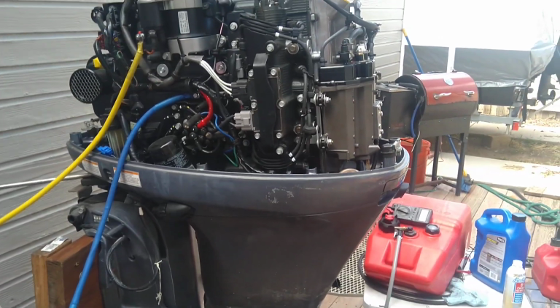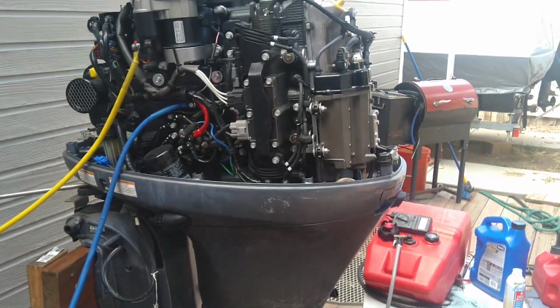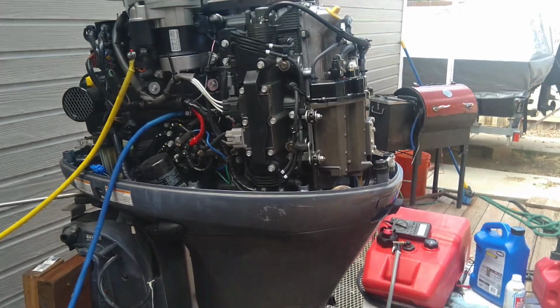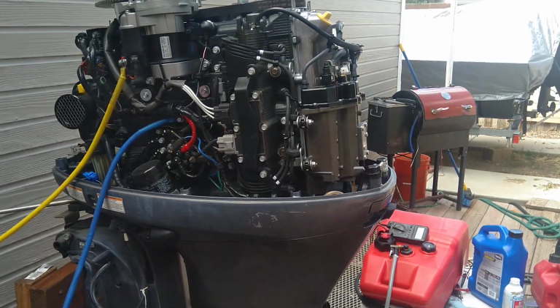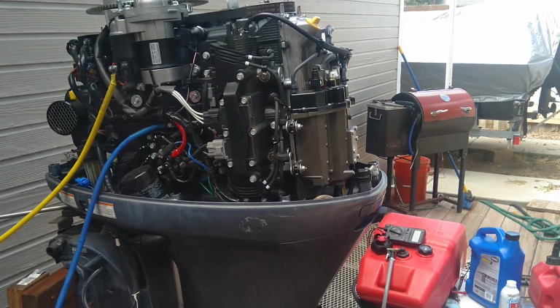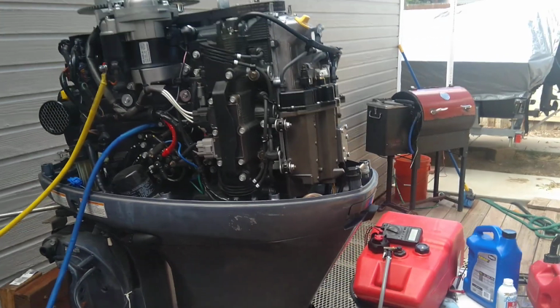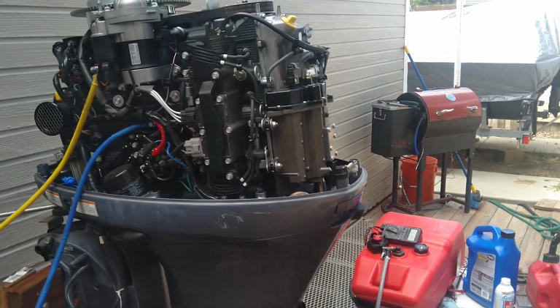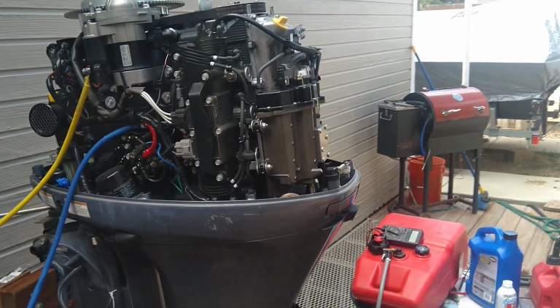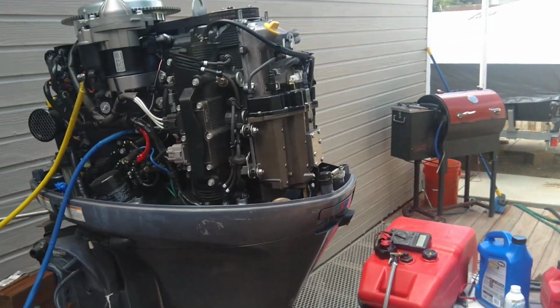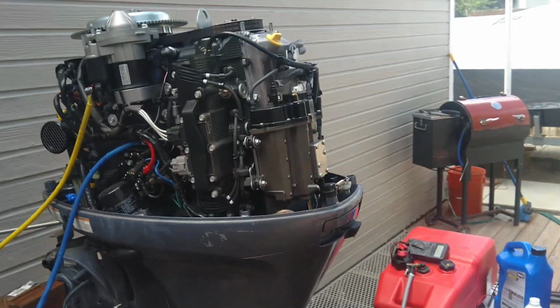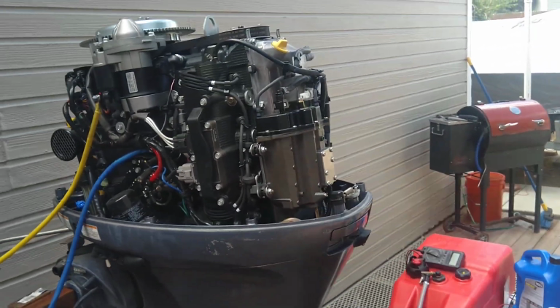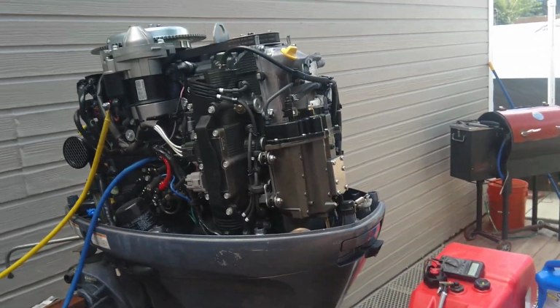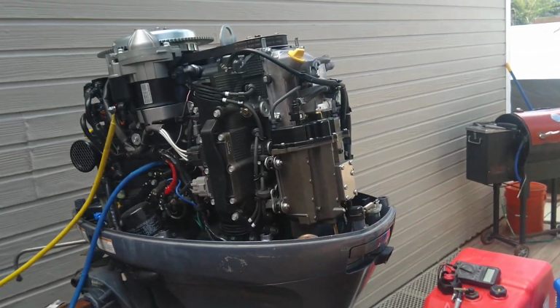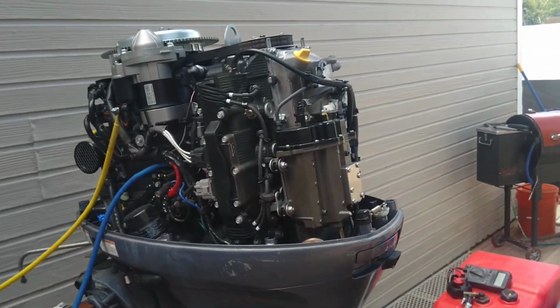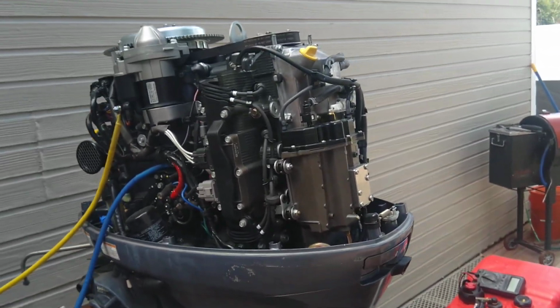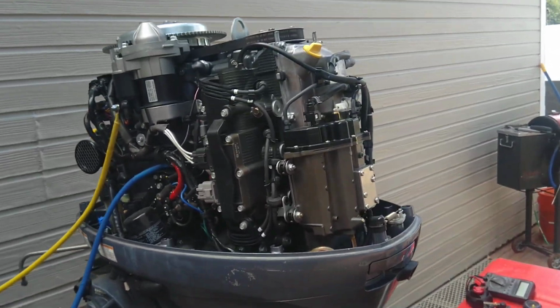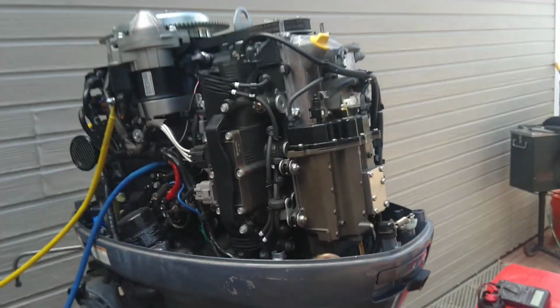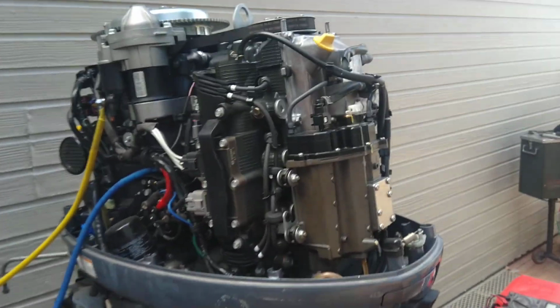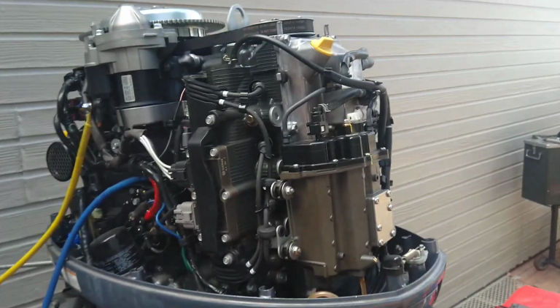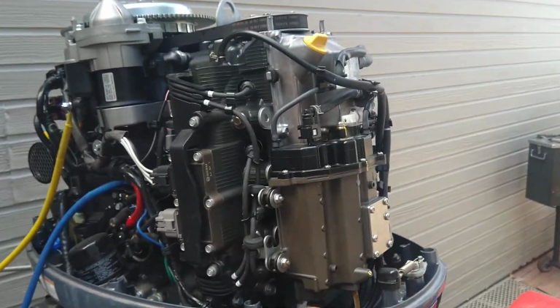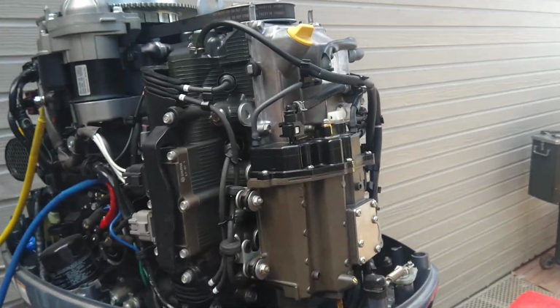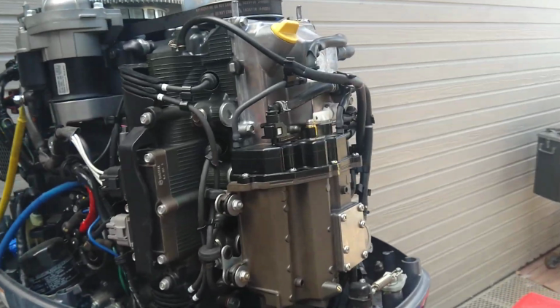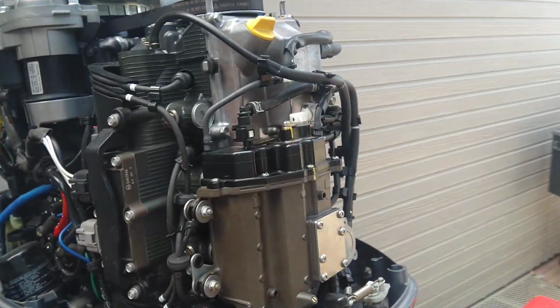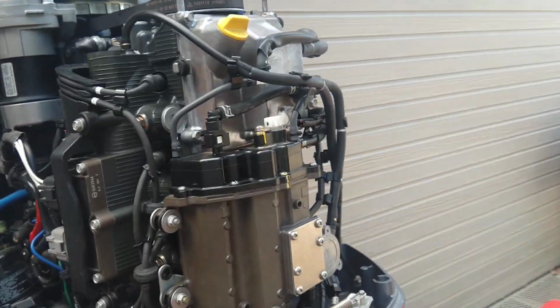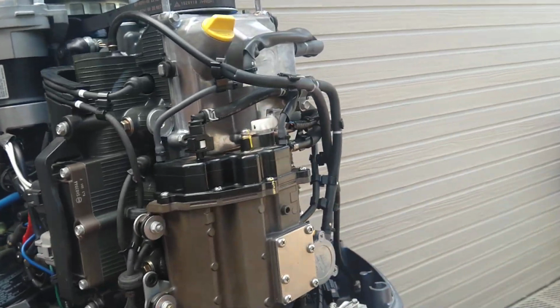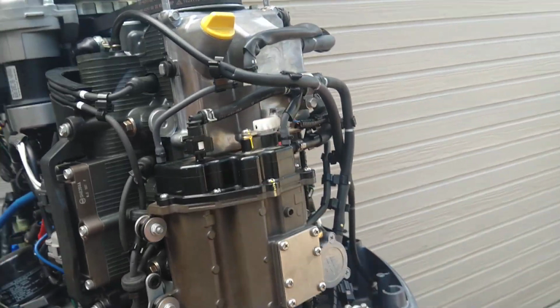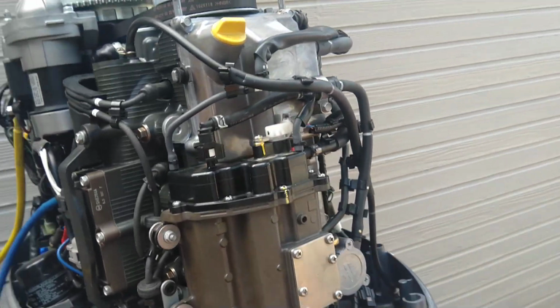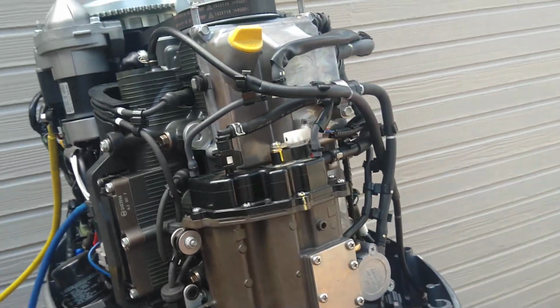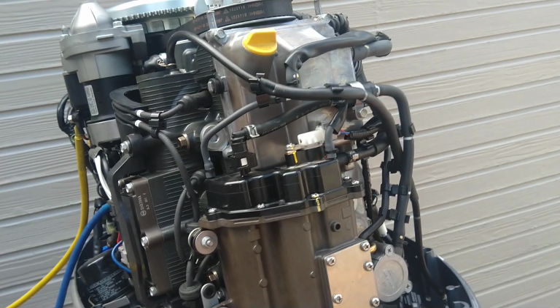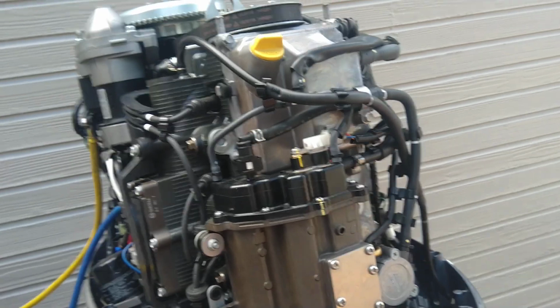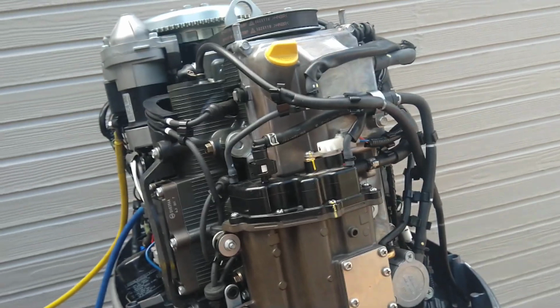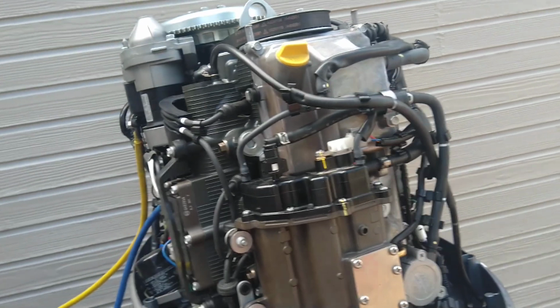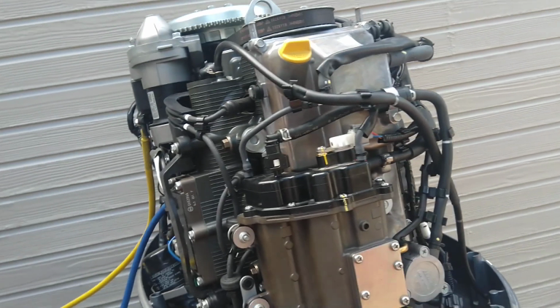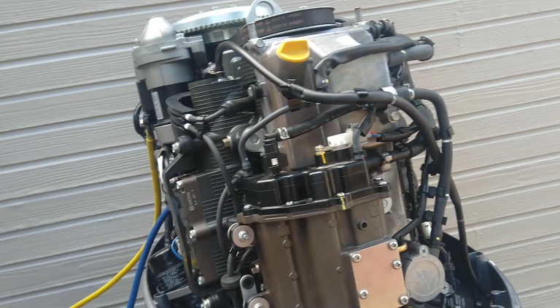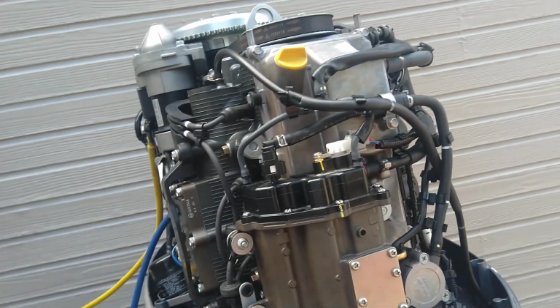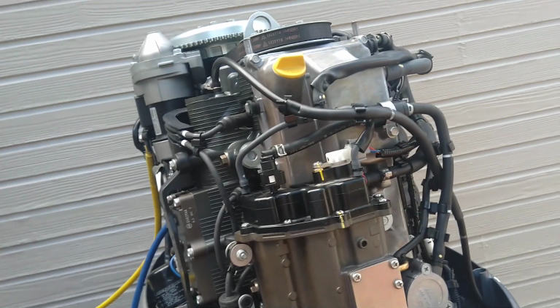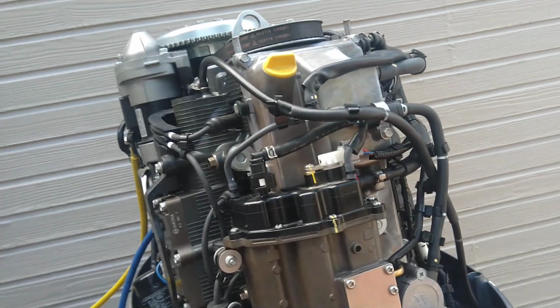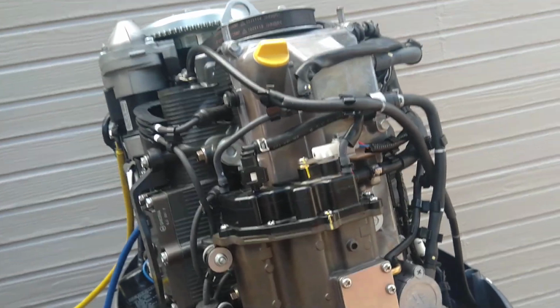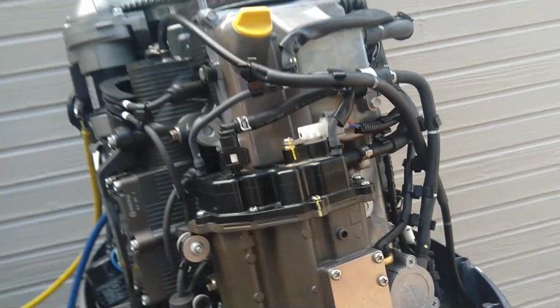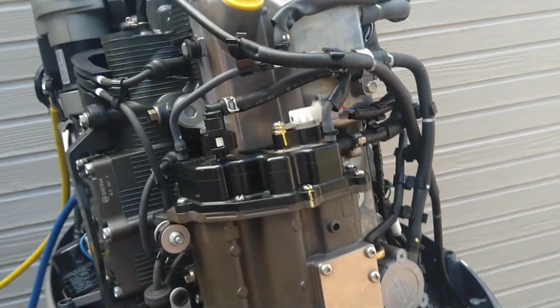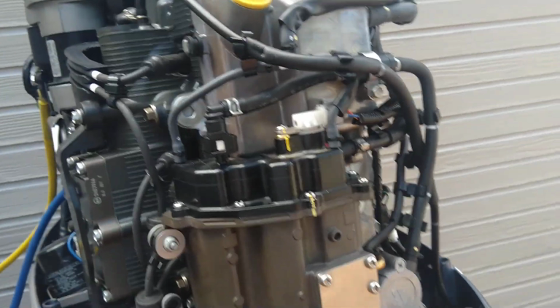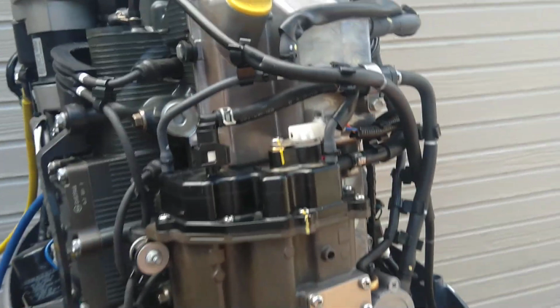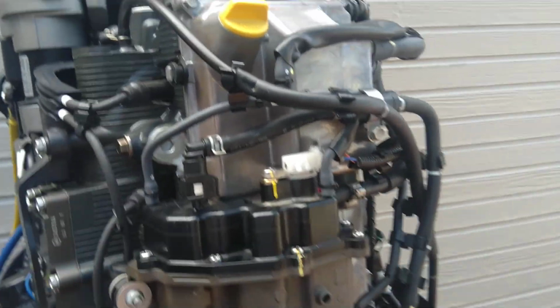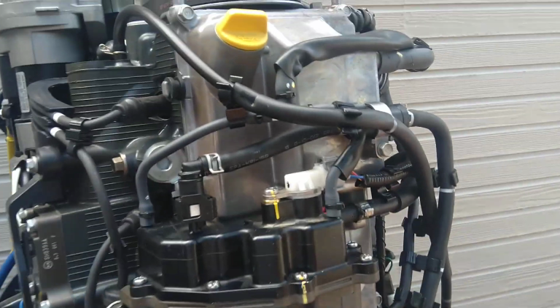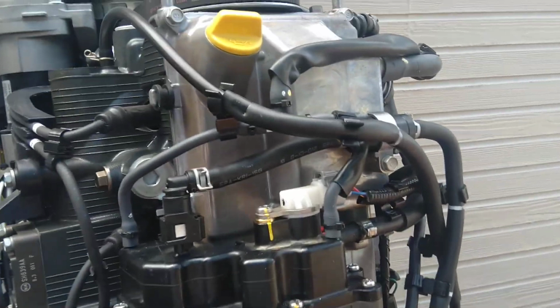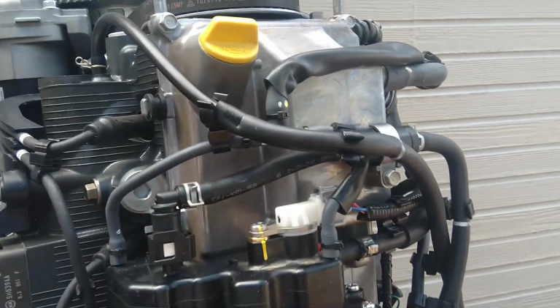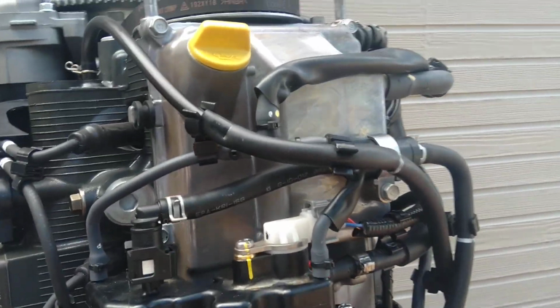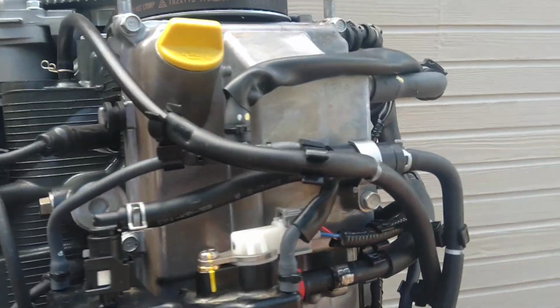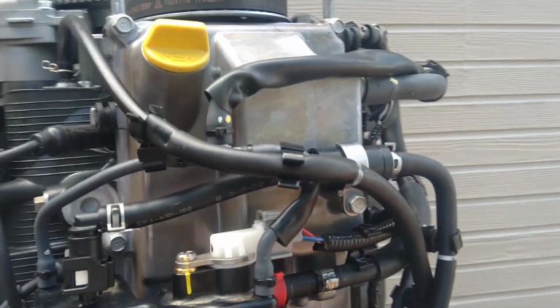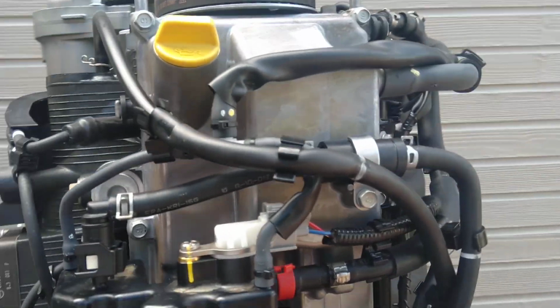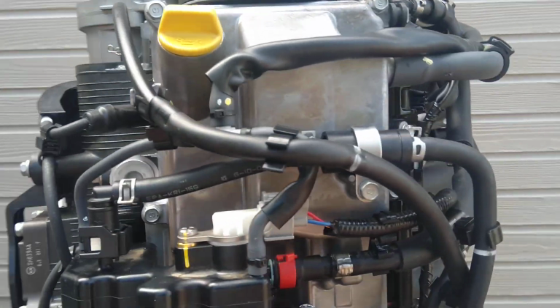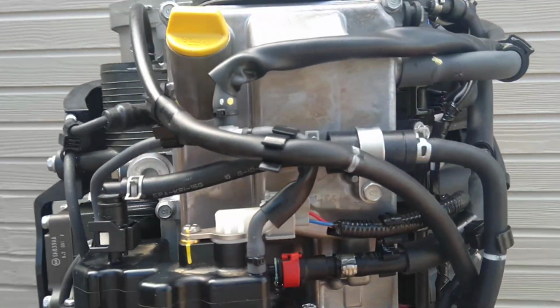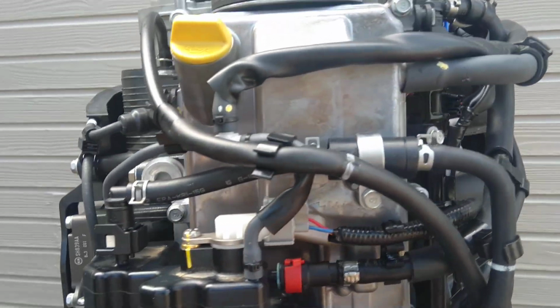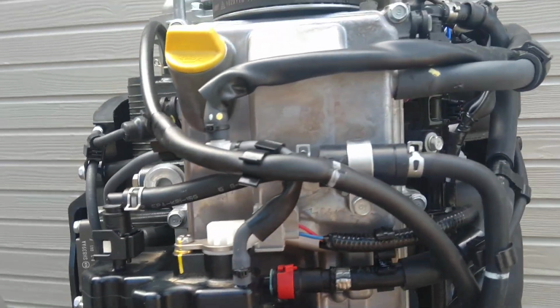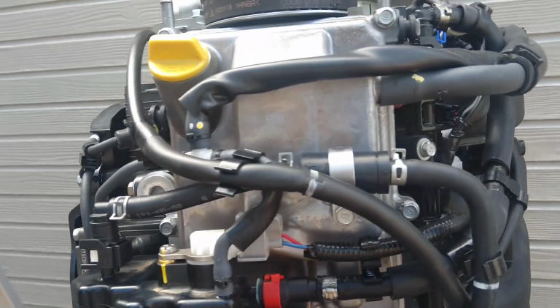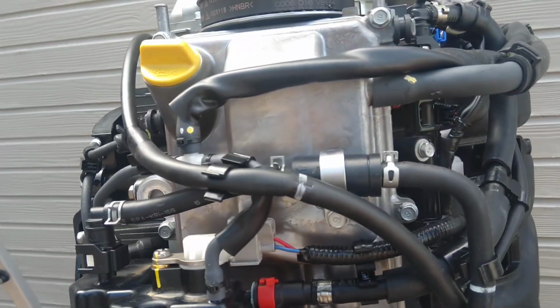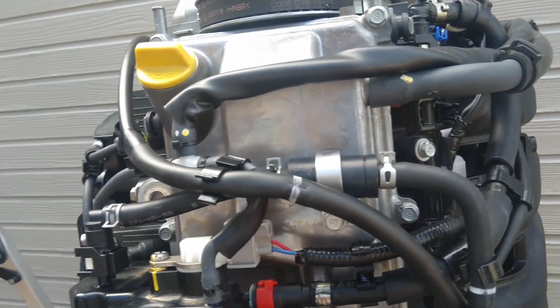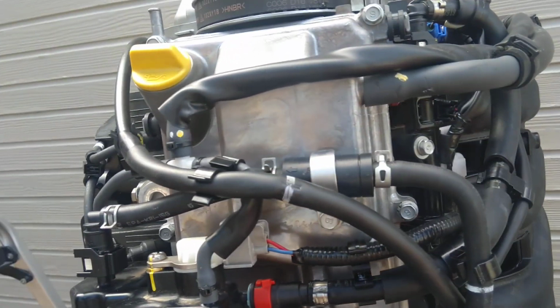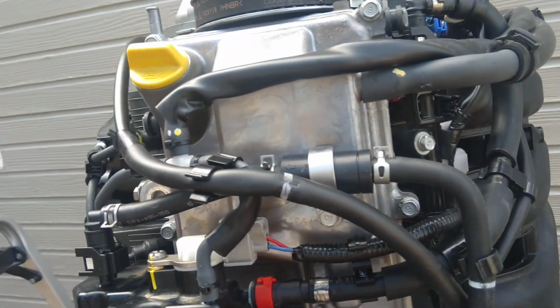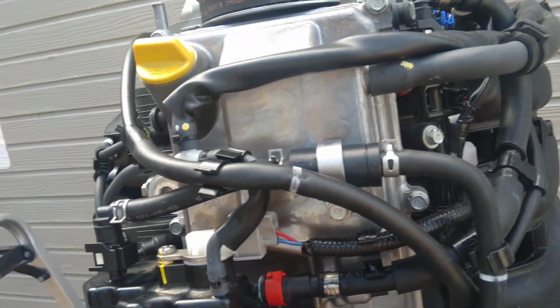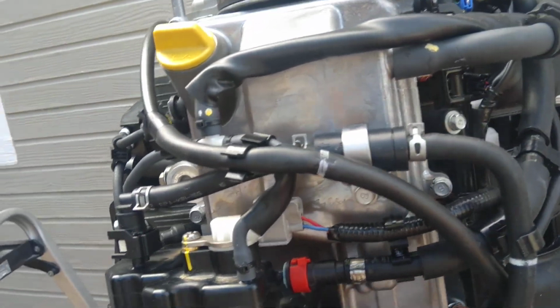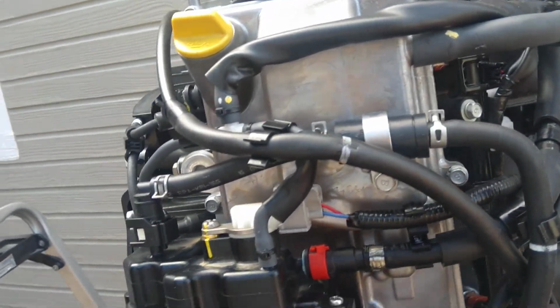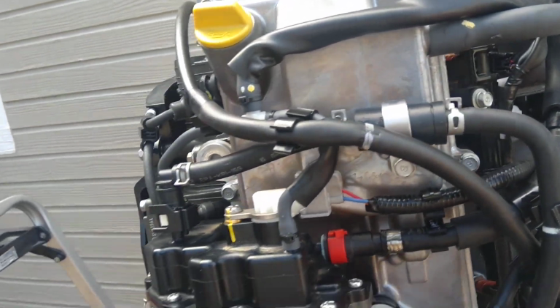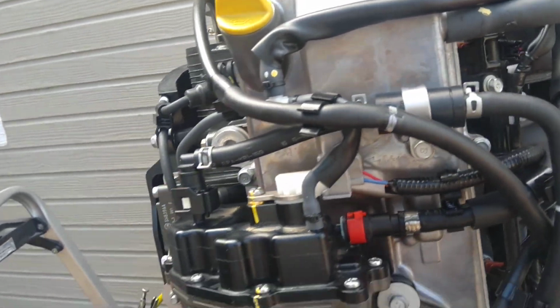I got the head on, torqued her down, waited a day, retorqued it, and double-checked the torque.